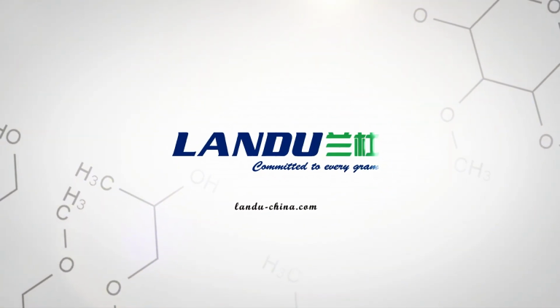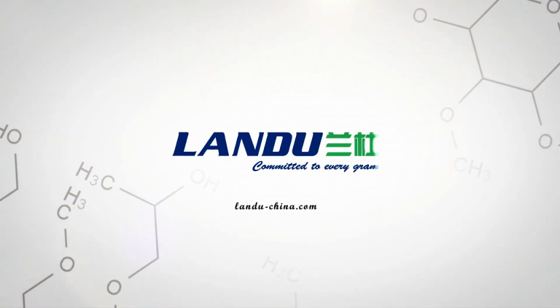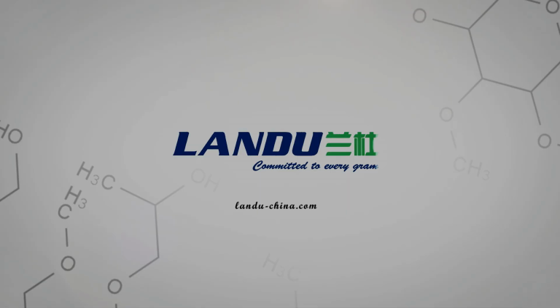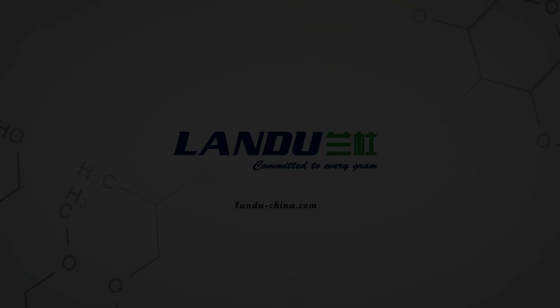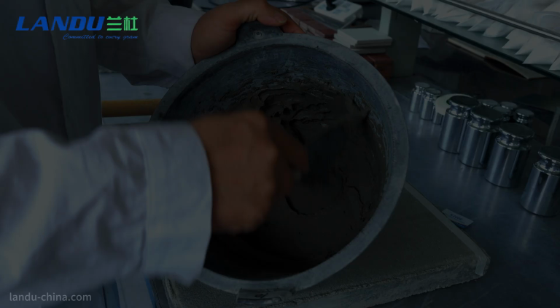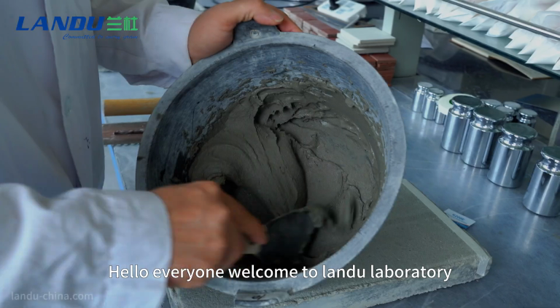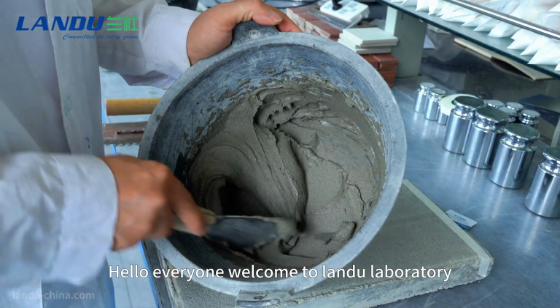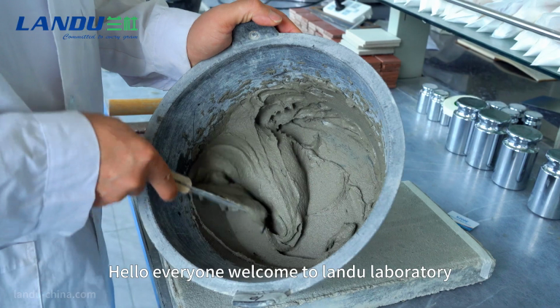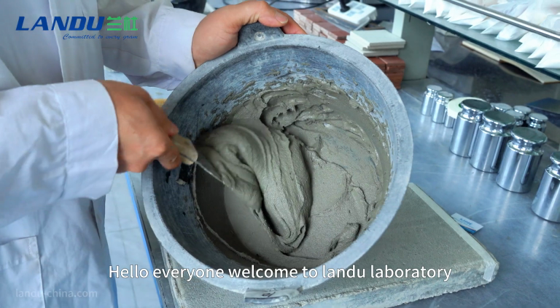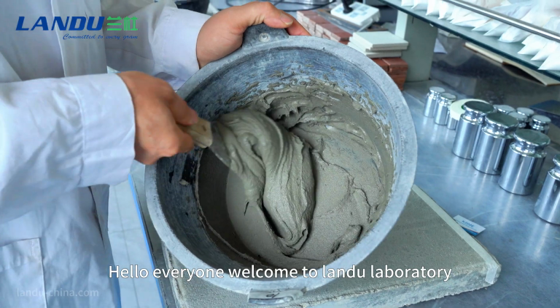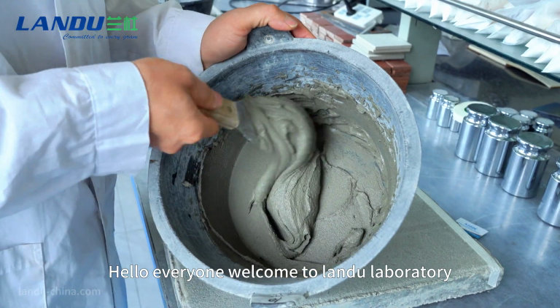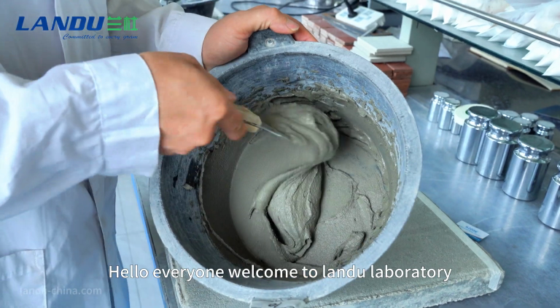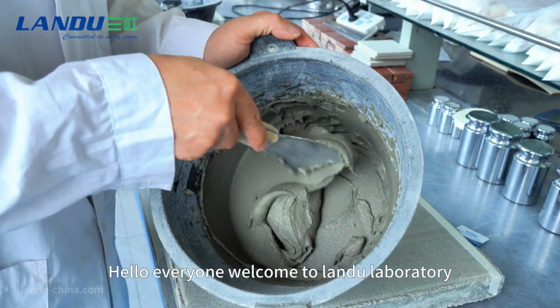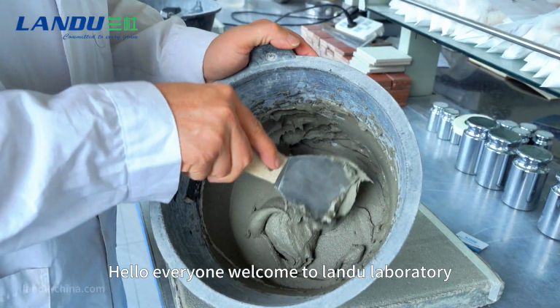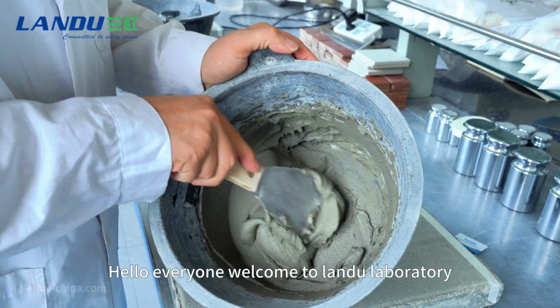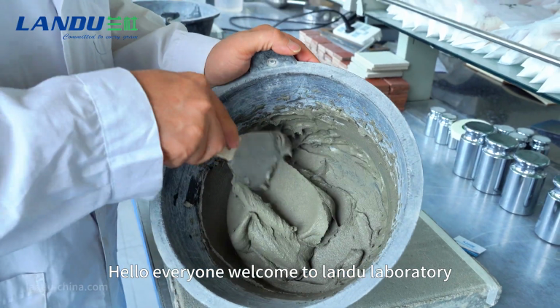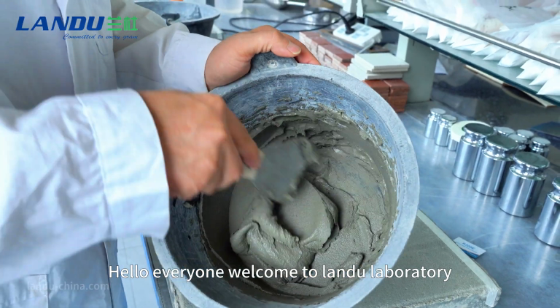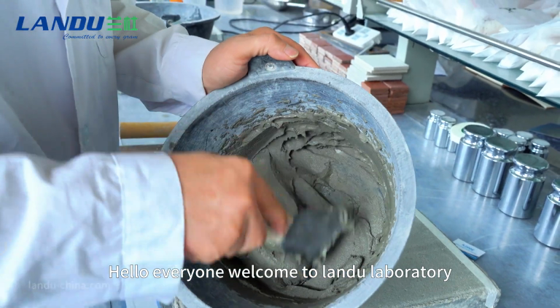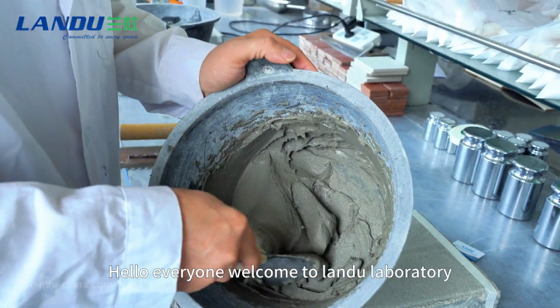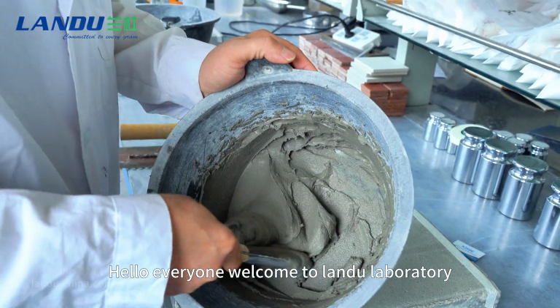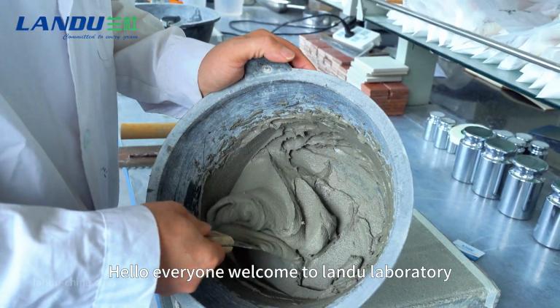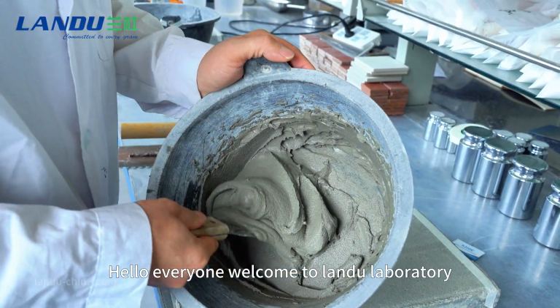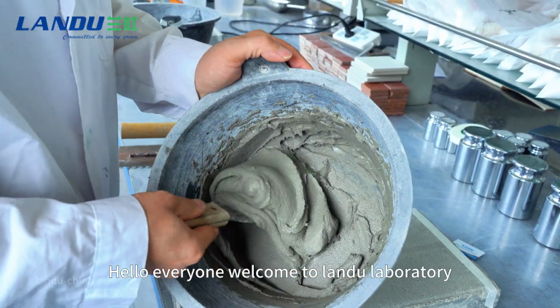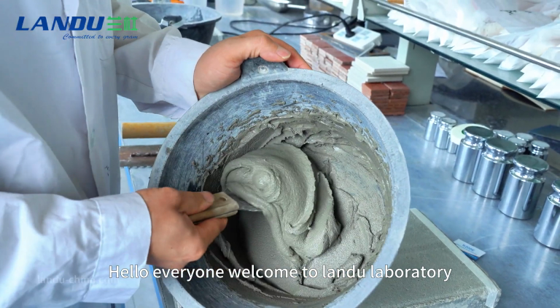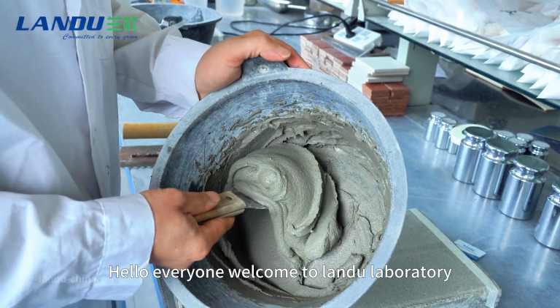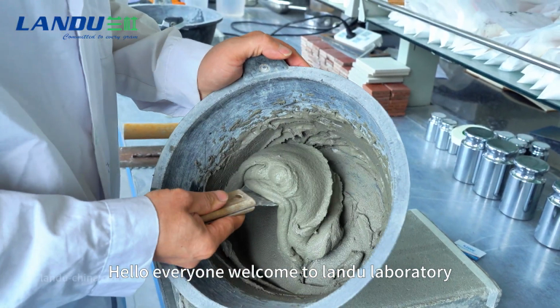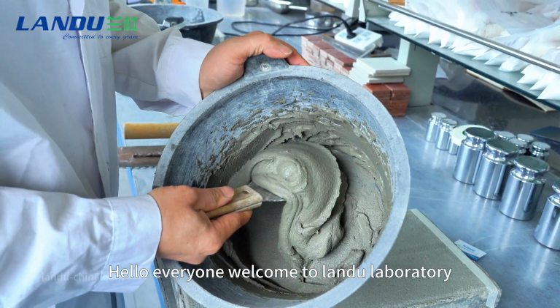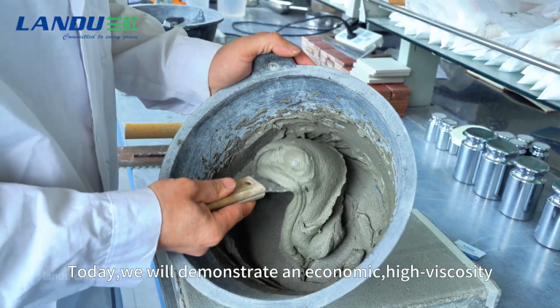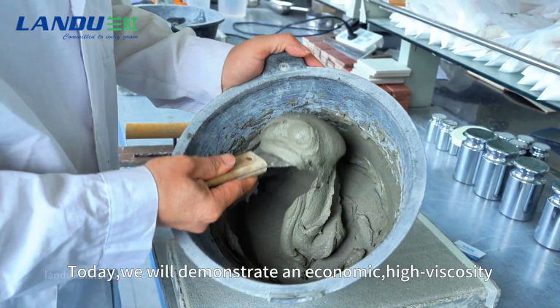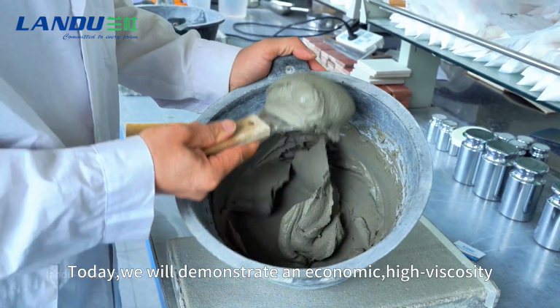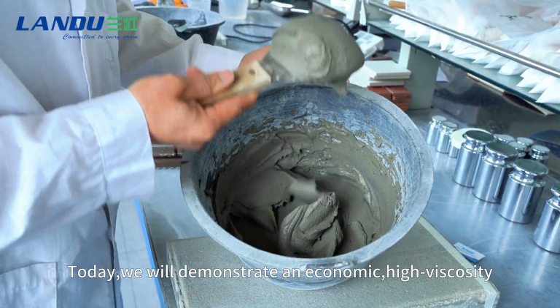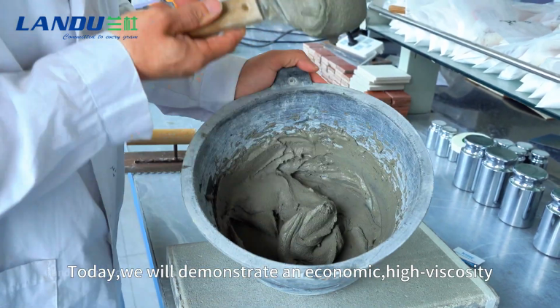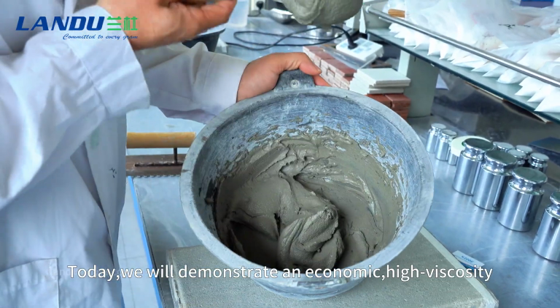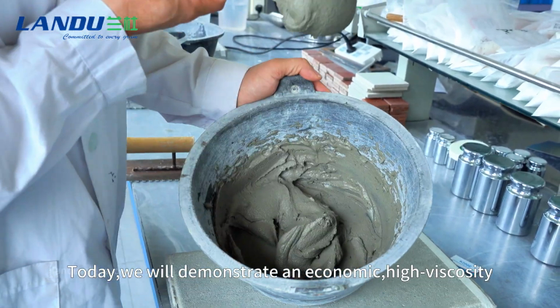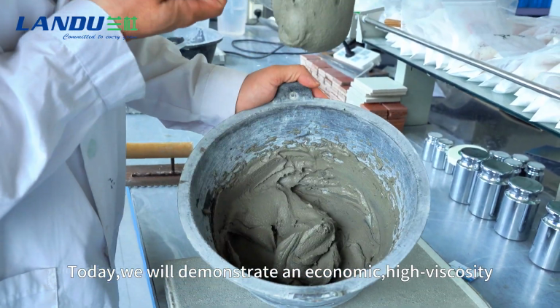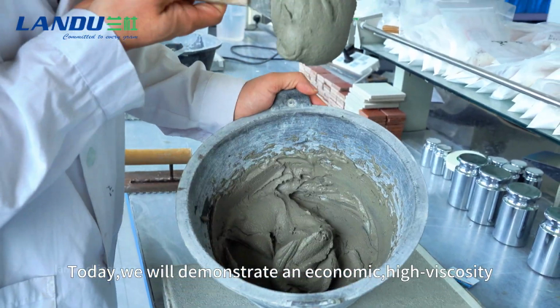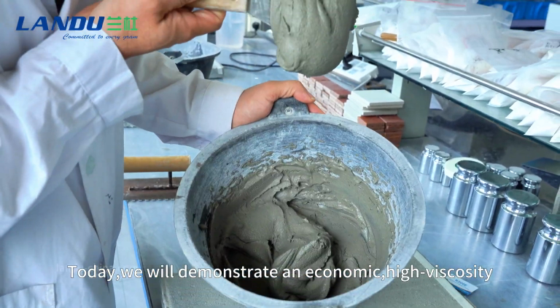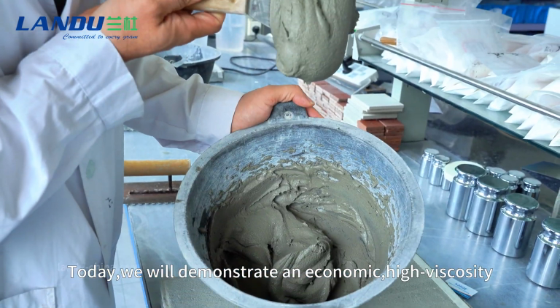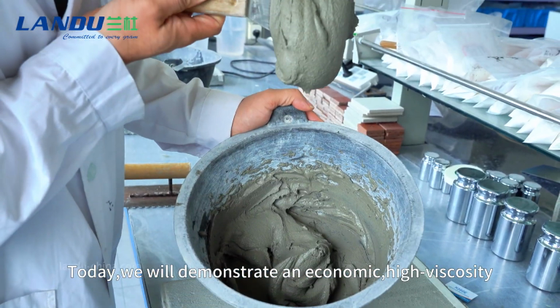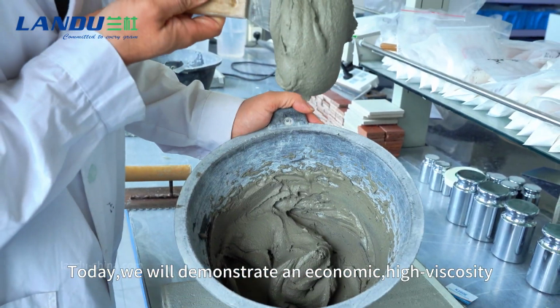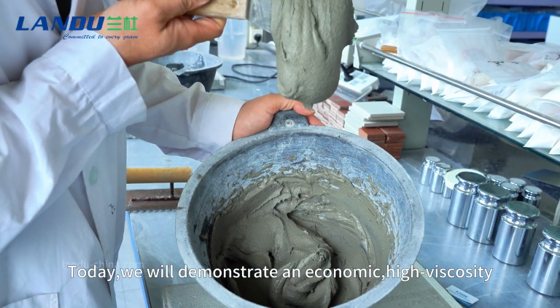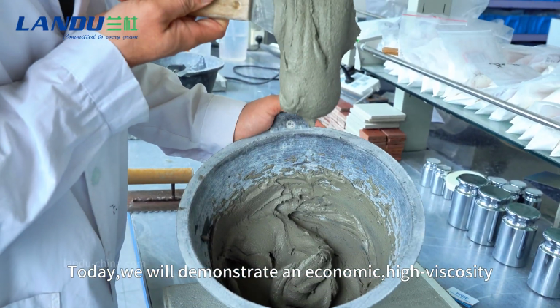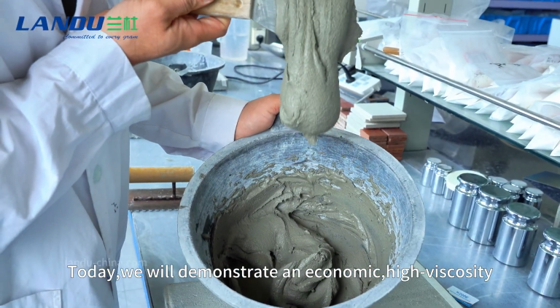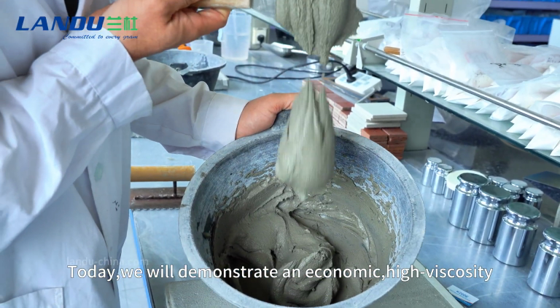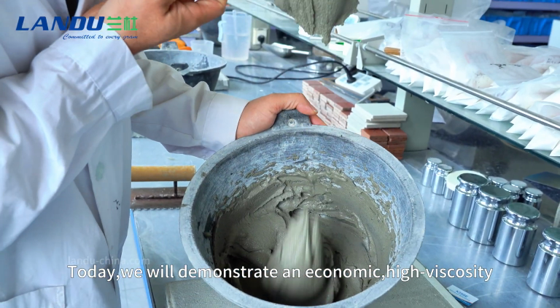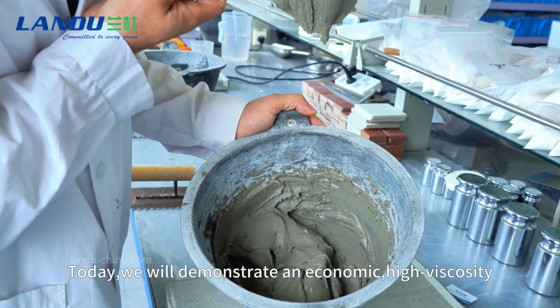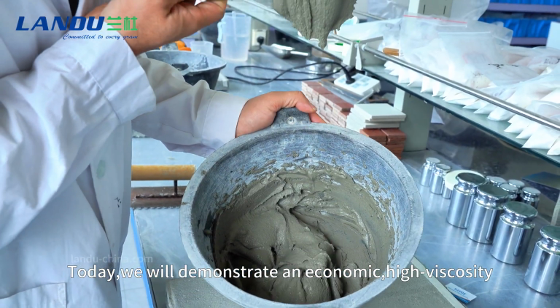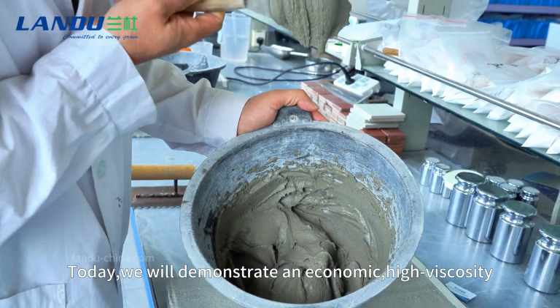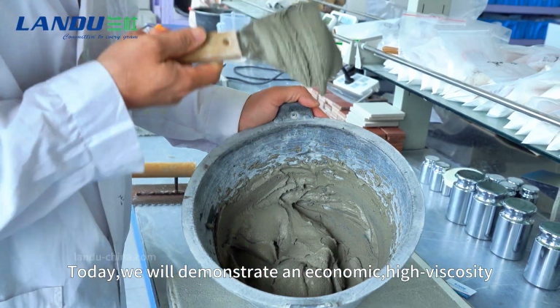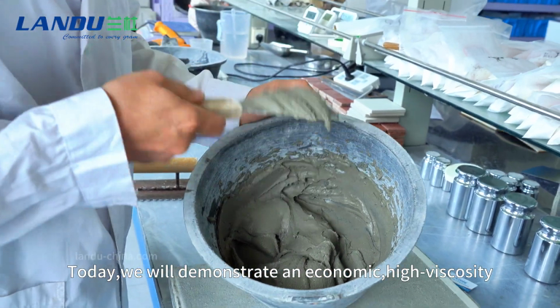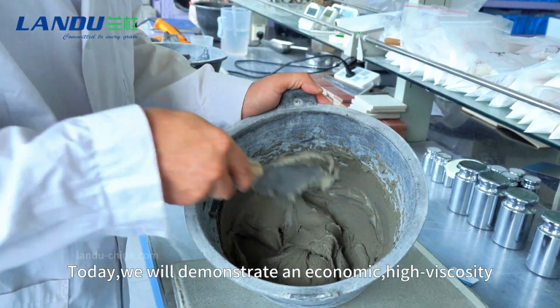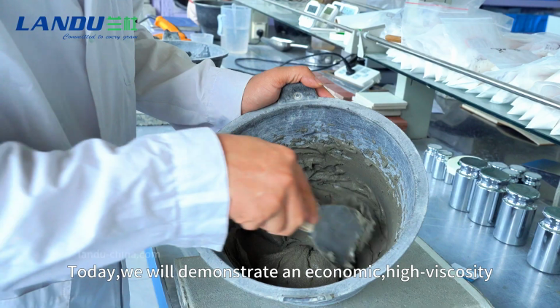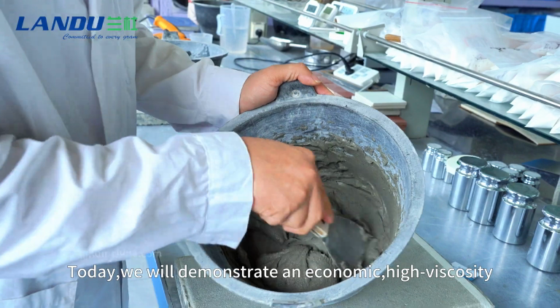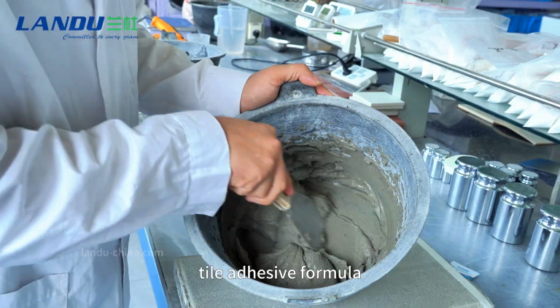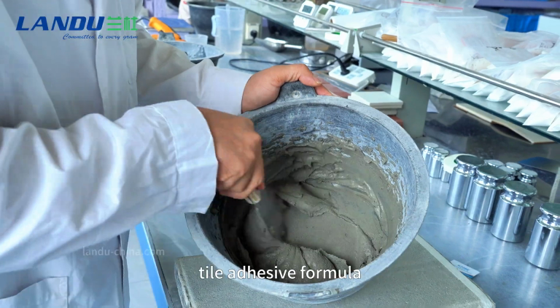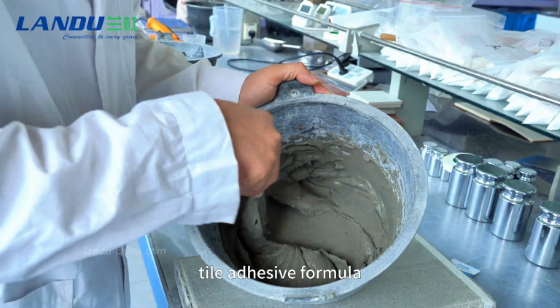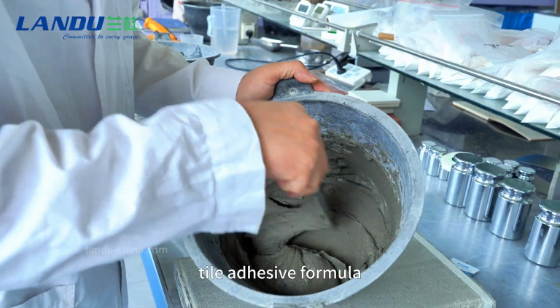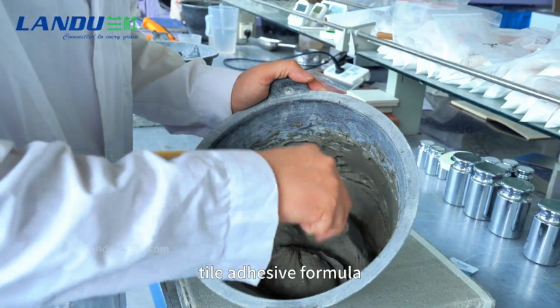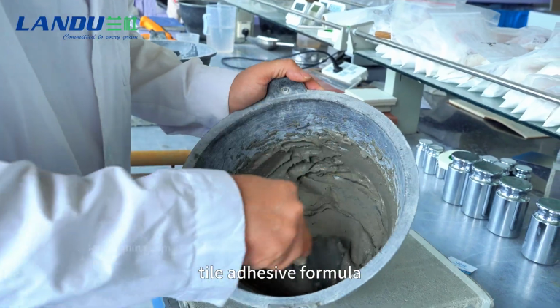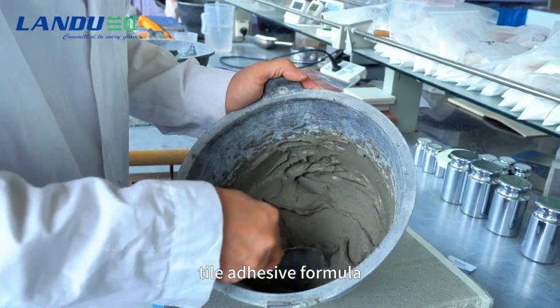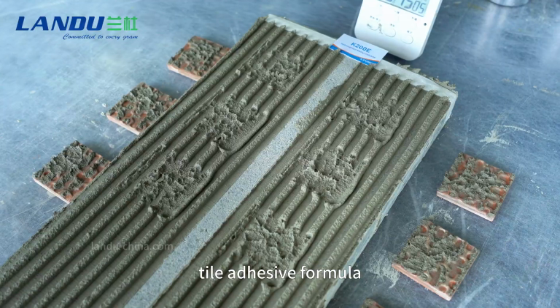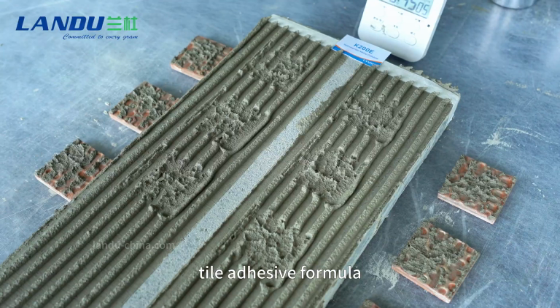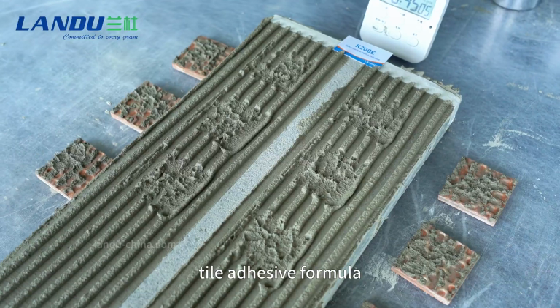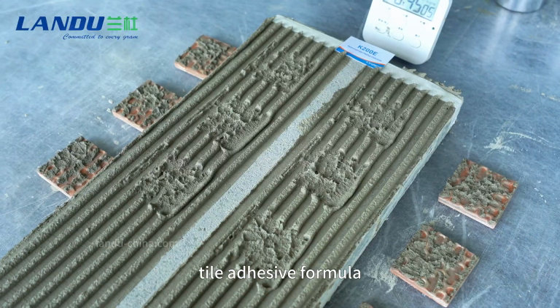Hello, everyone. Welcome to Landu Laboratory. Today, we will demonstrate an economic, high-viscosity tile adhesive formula.